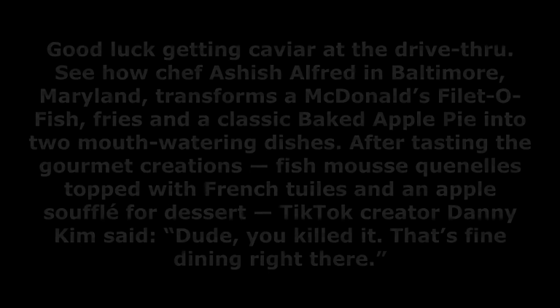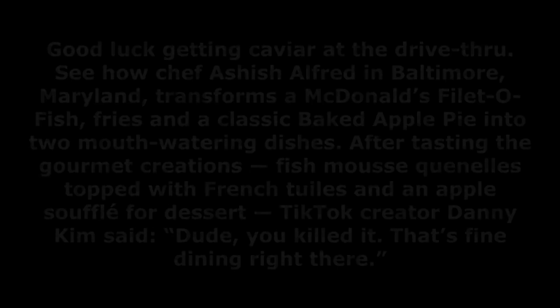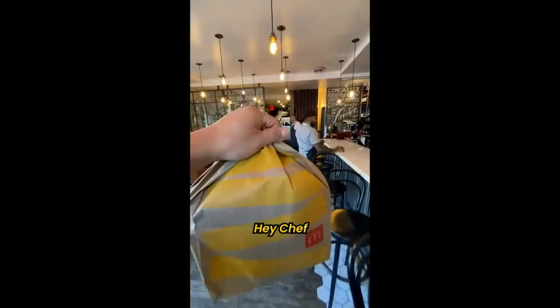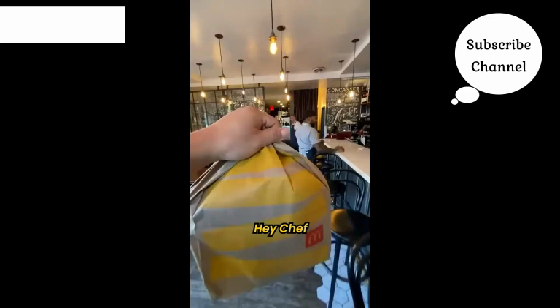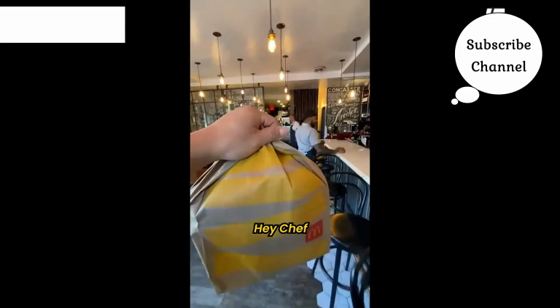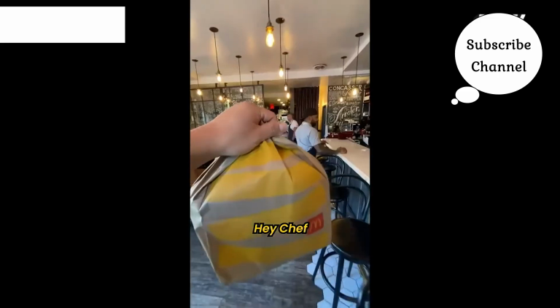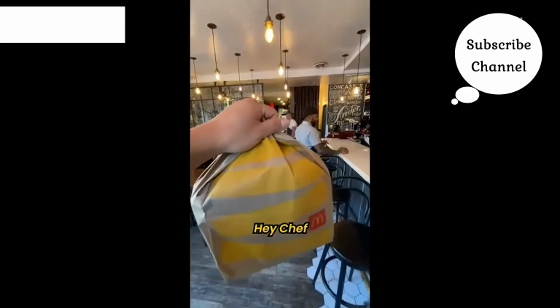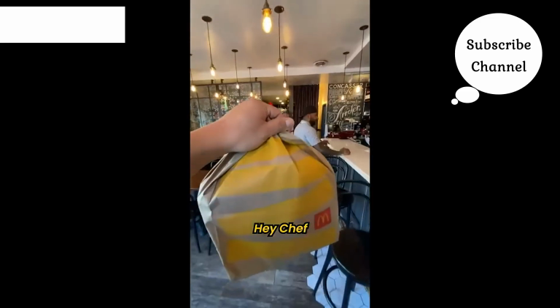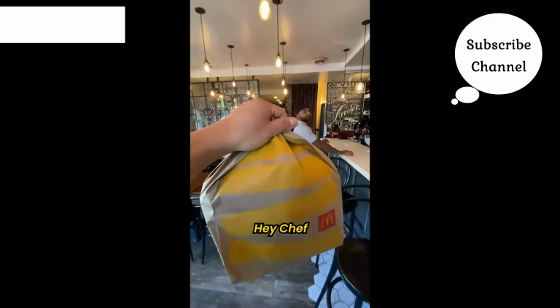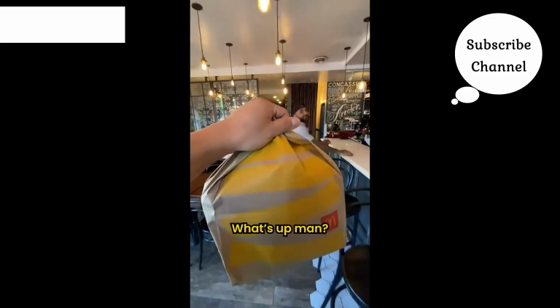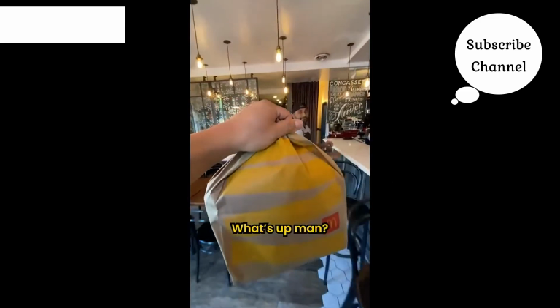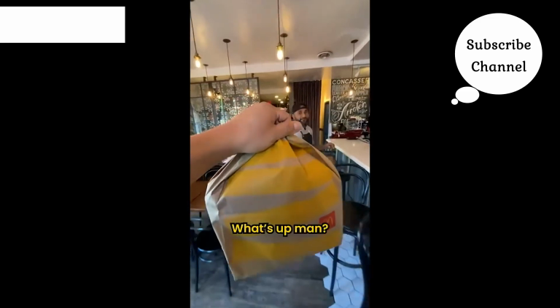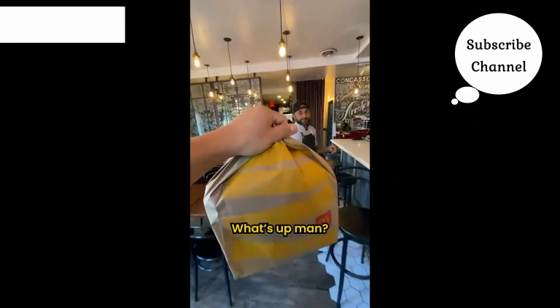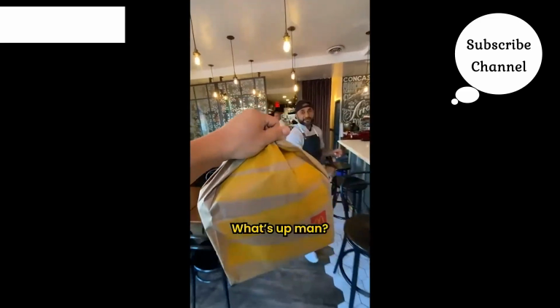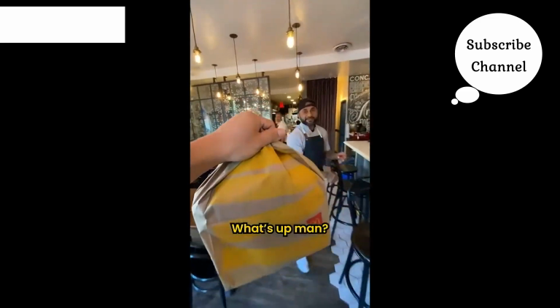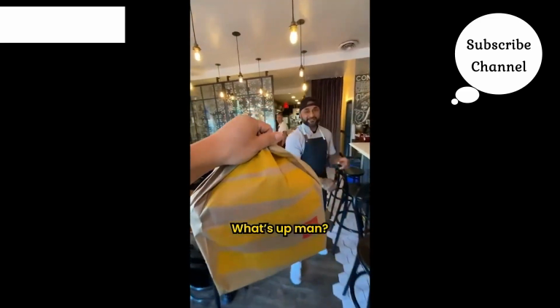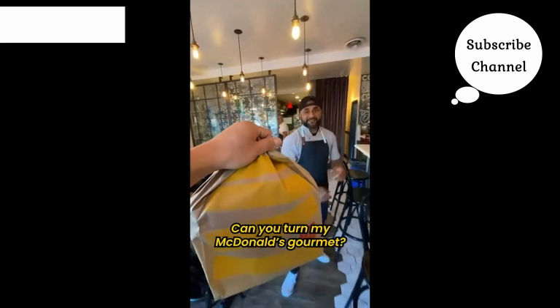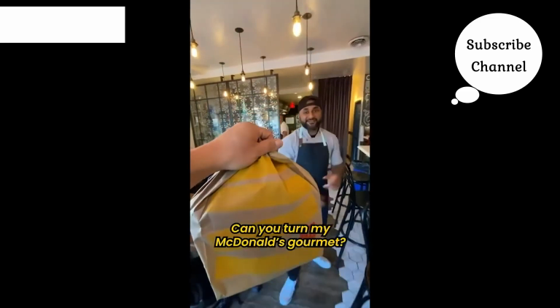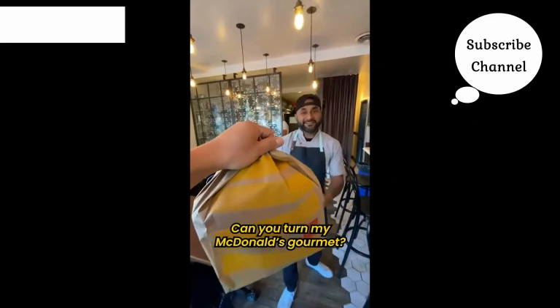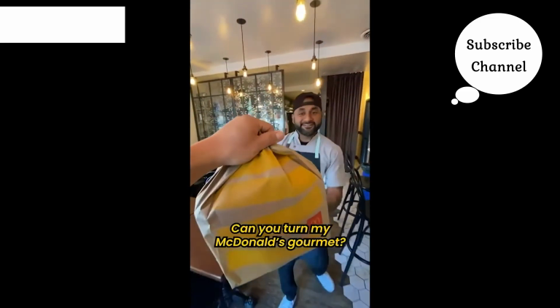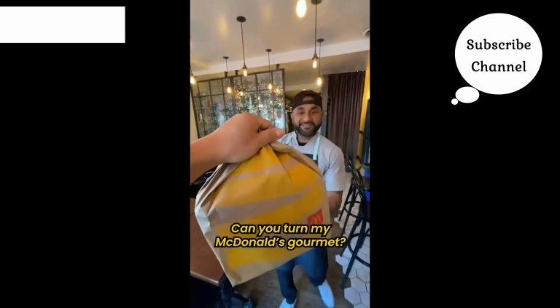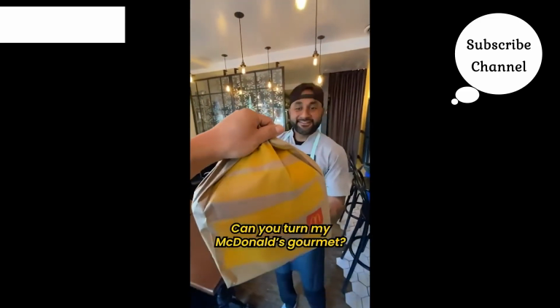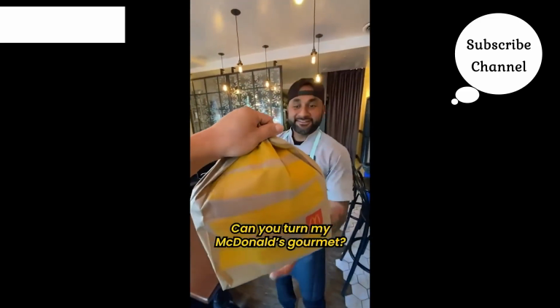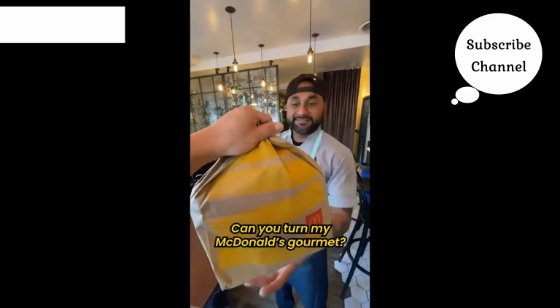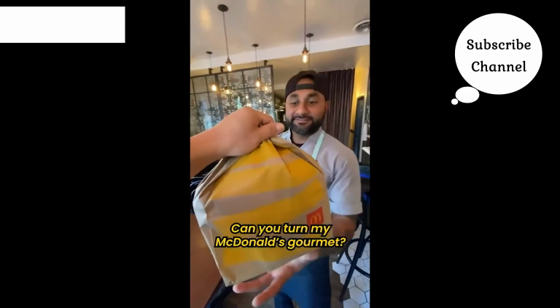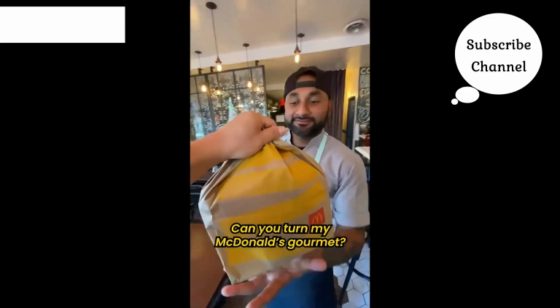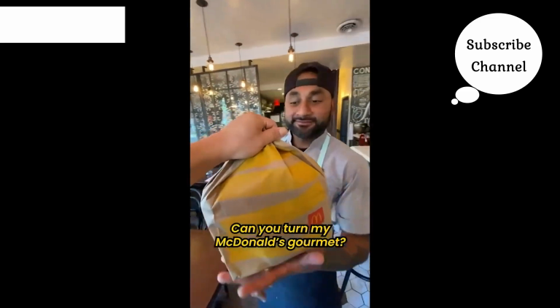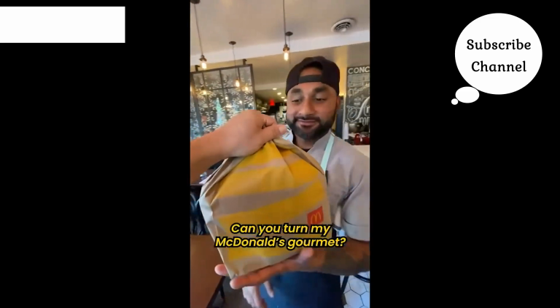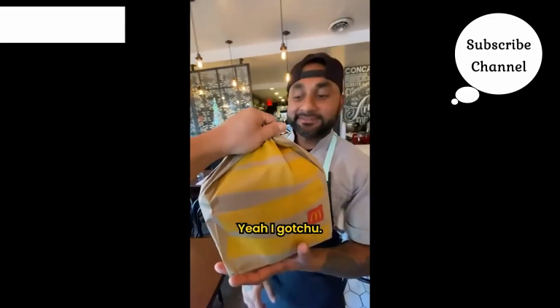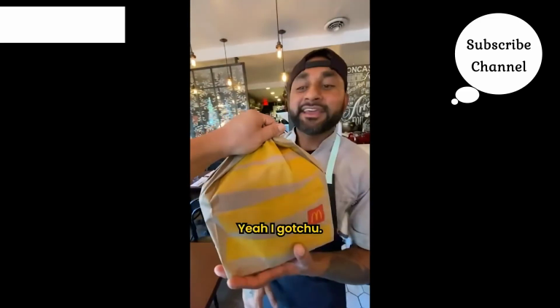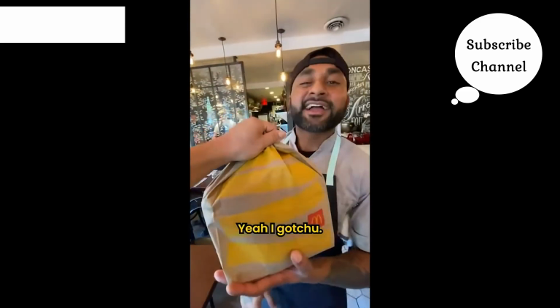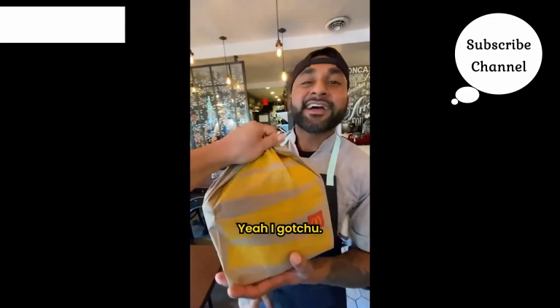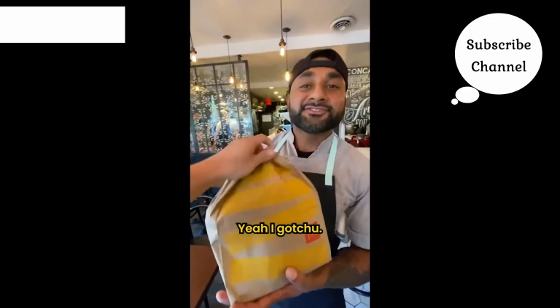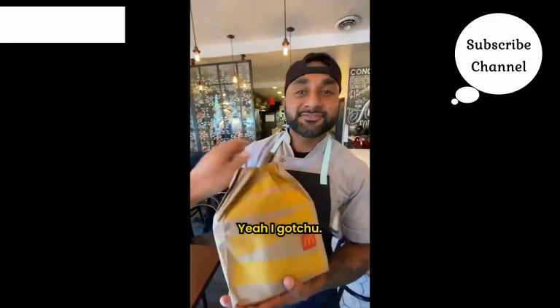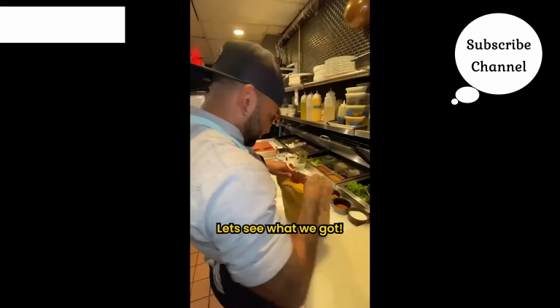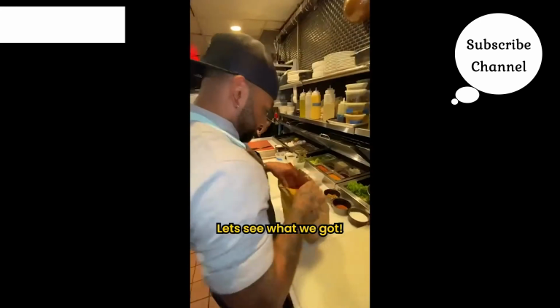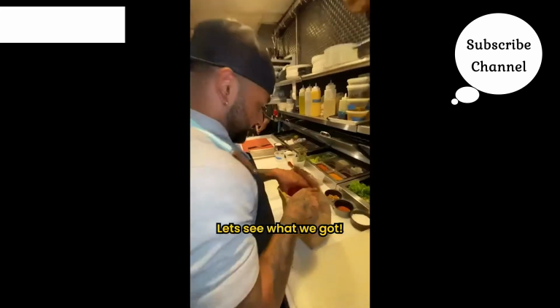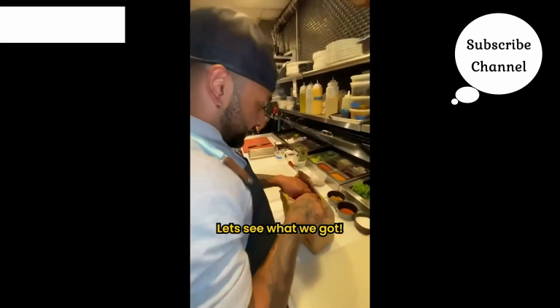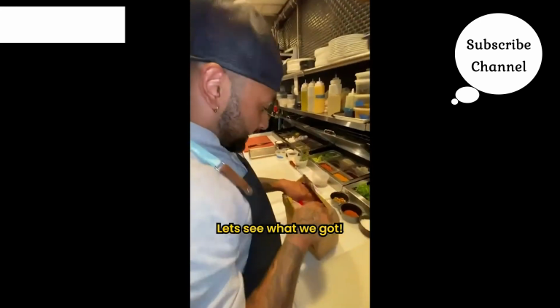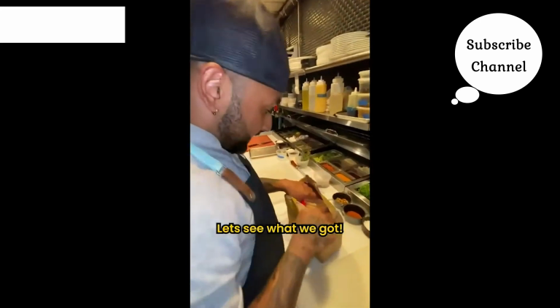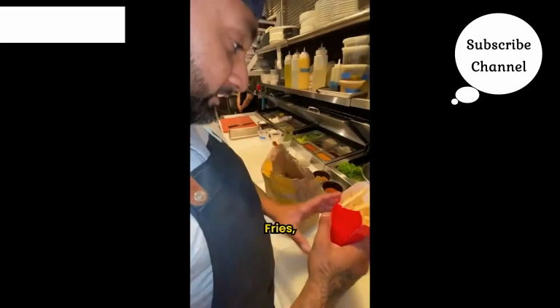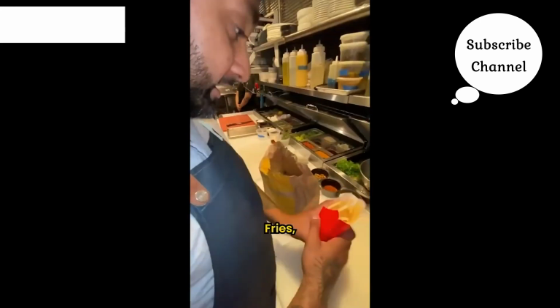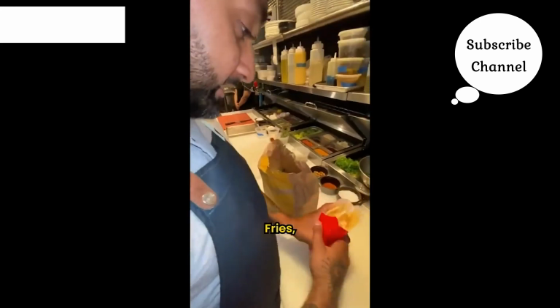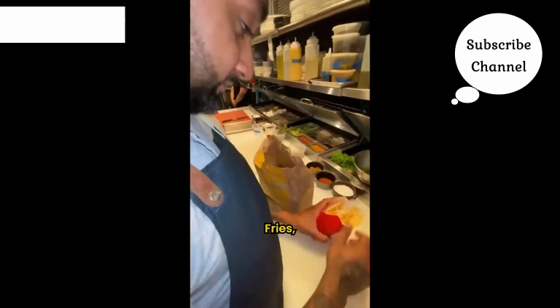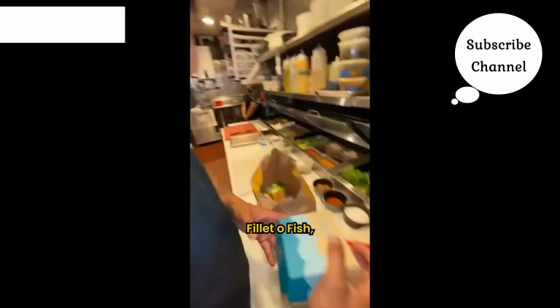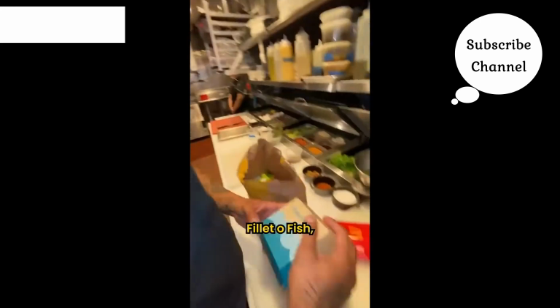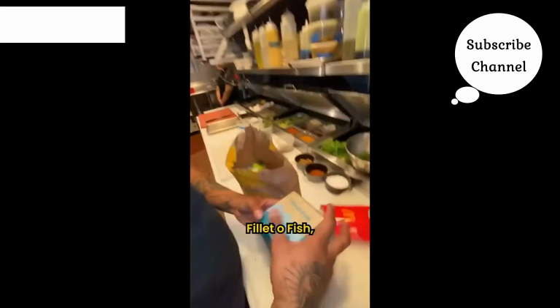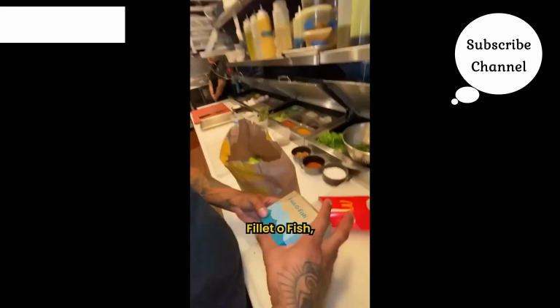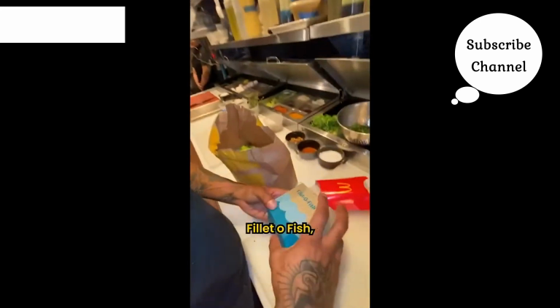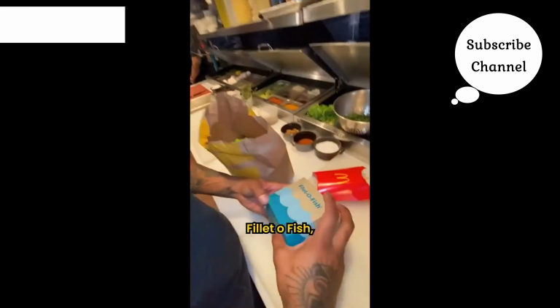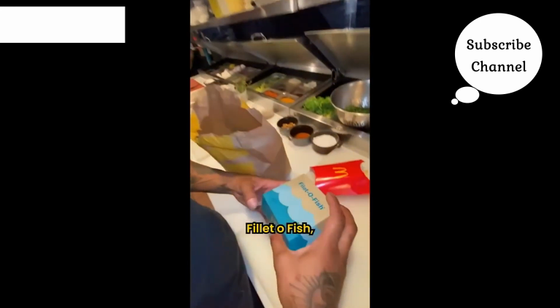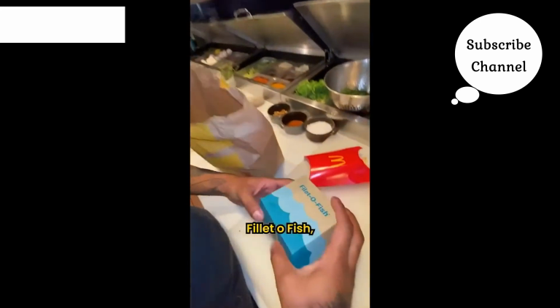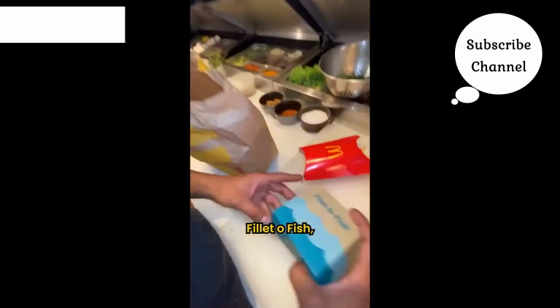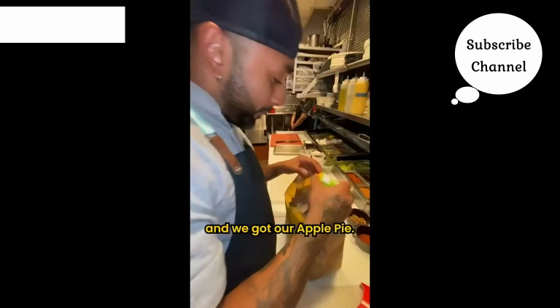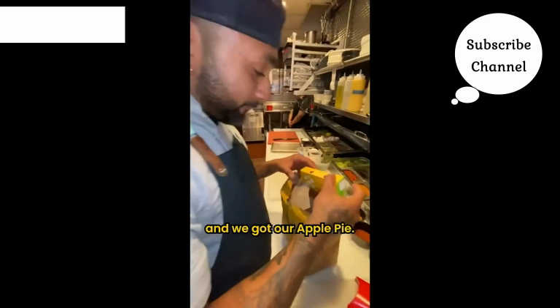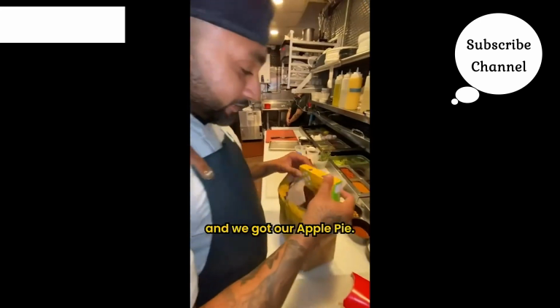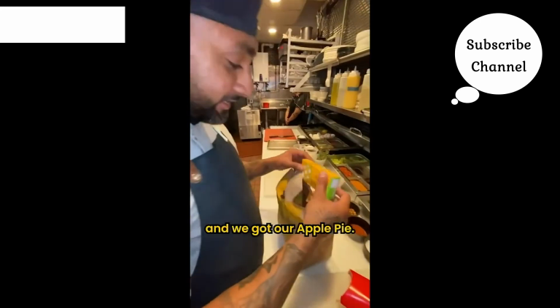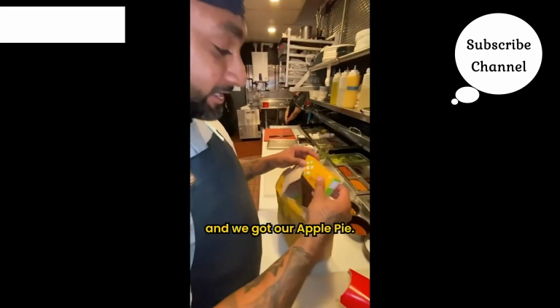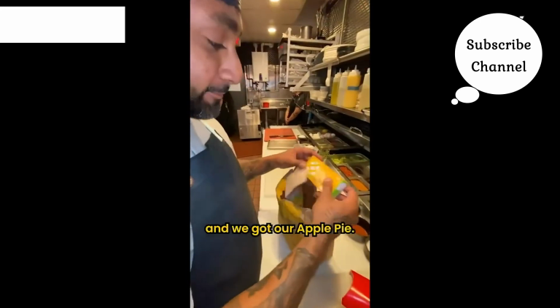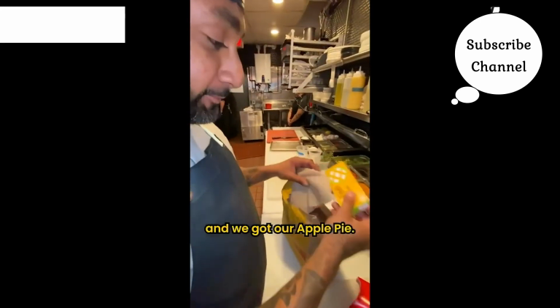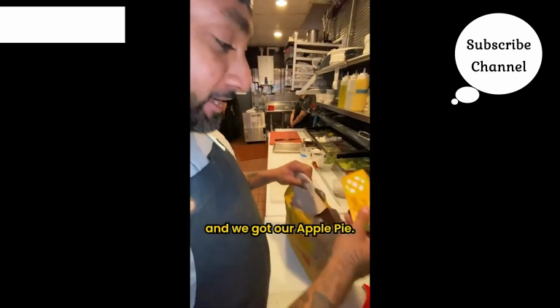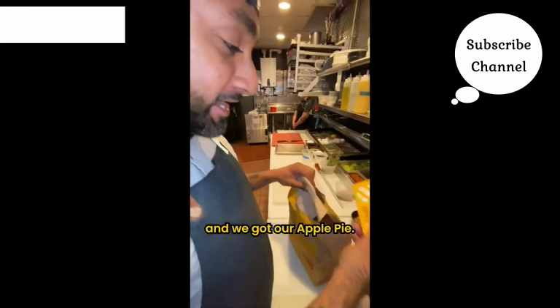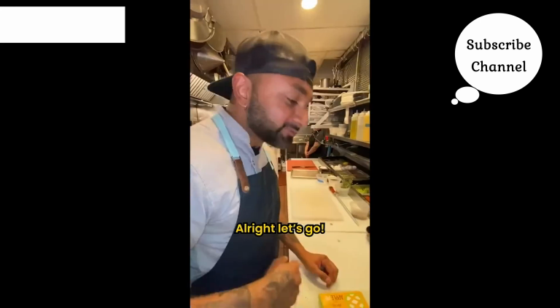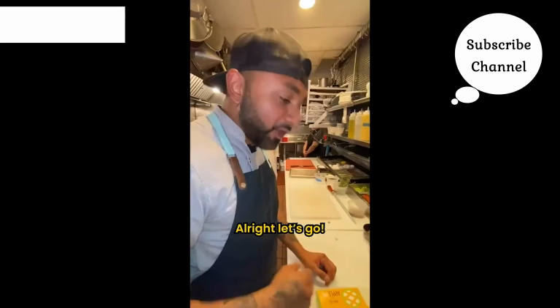Hey chef, can you turn my McDonald's gourmet? Yeah guys, we got fries, filet fish, and apple pie.